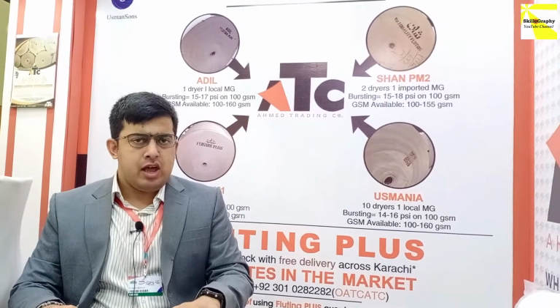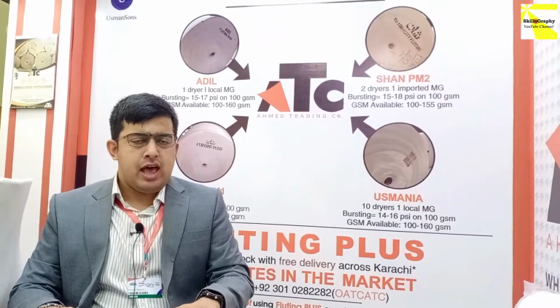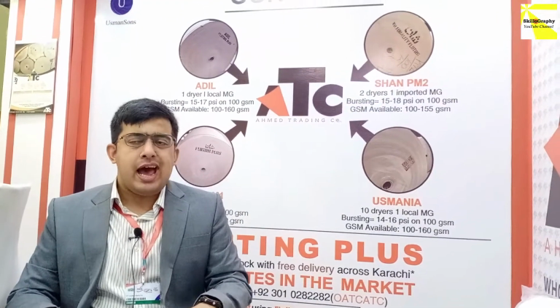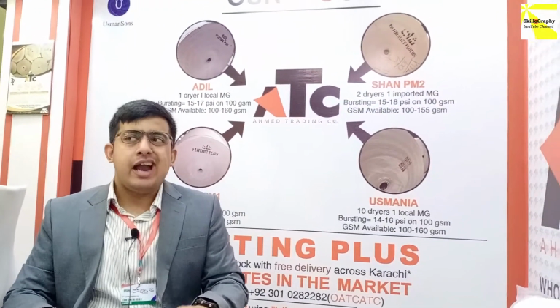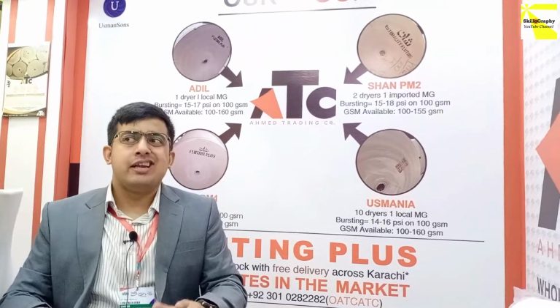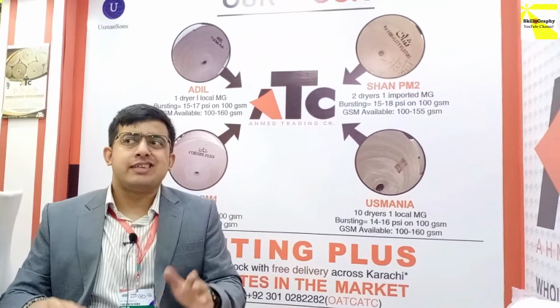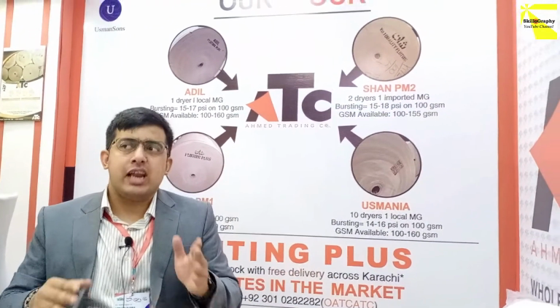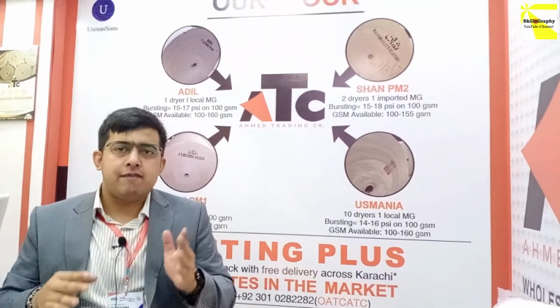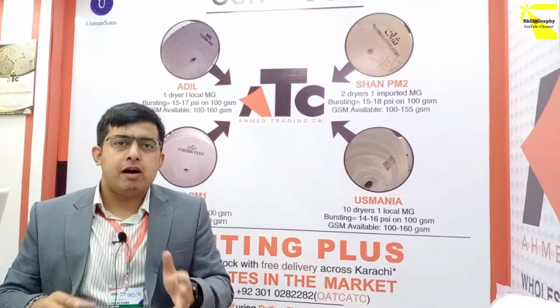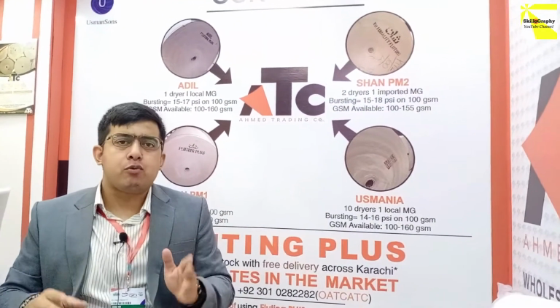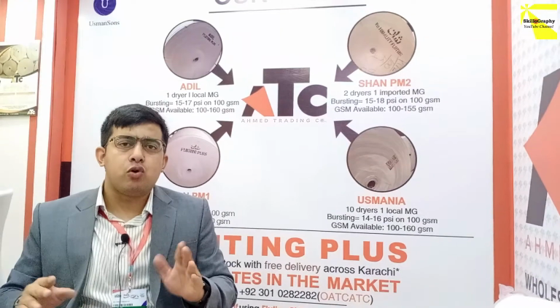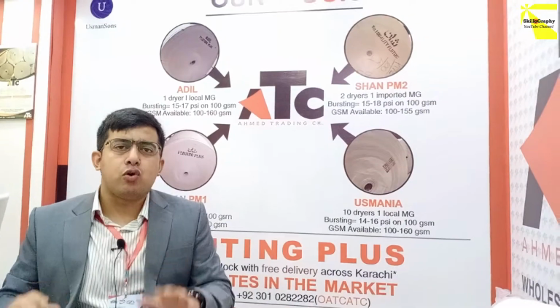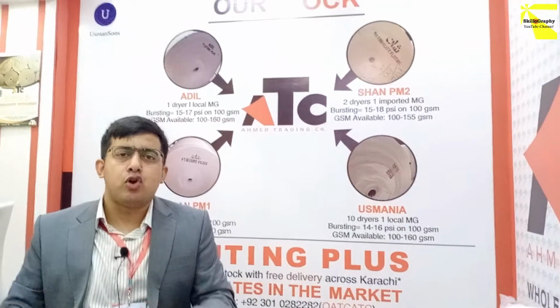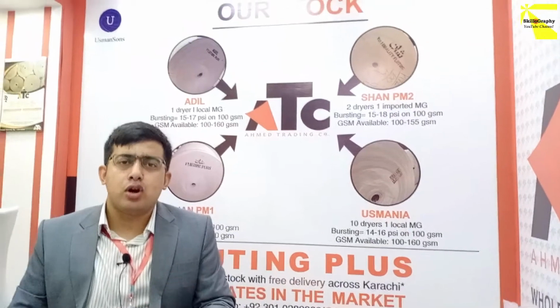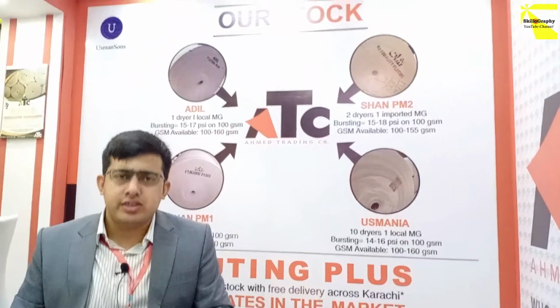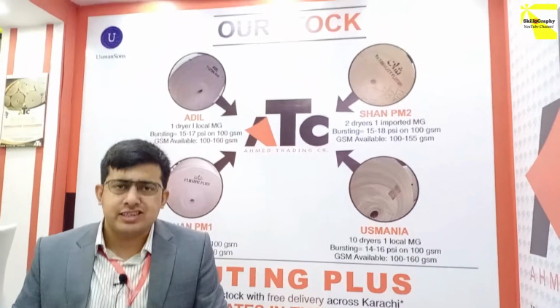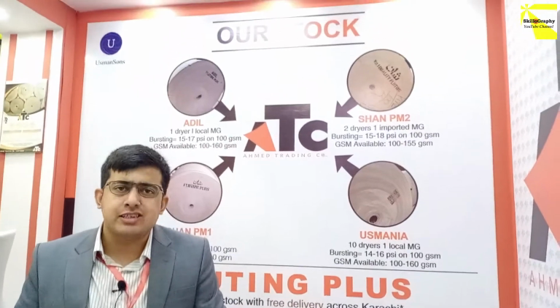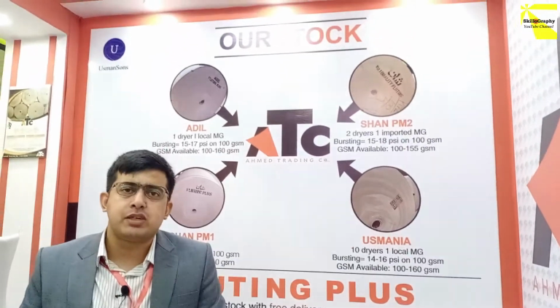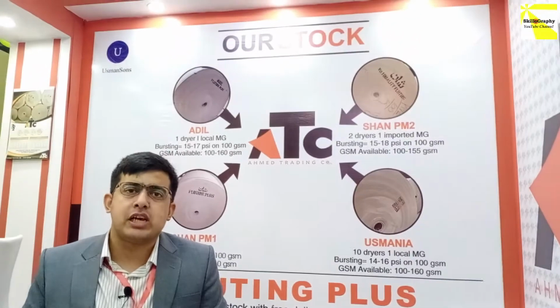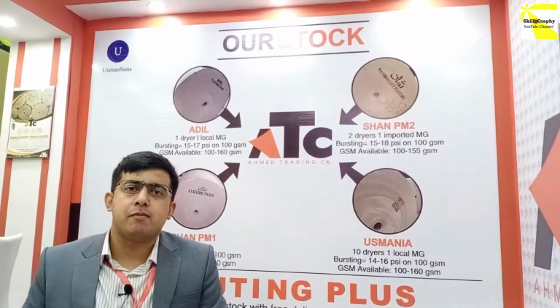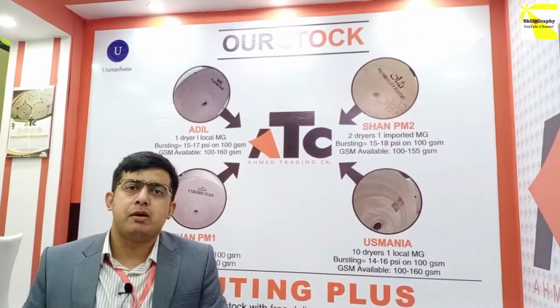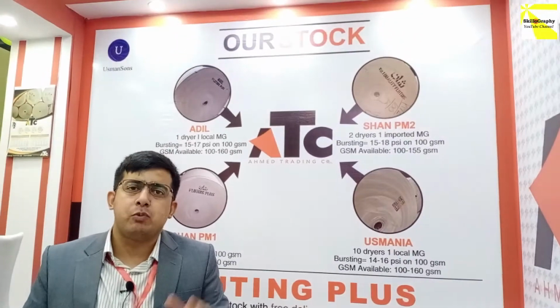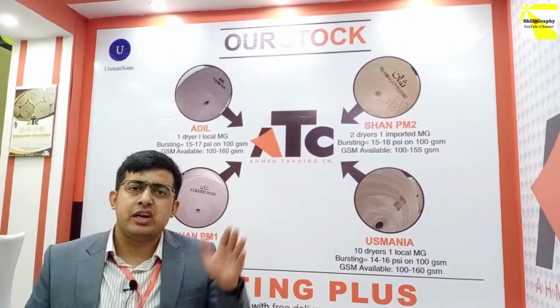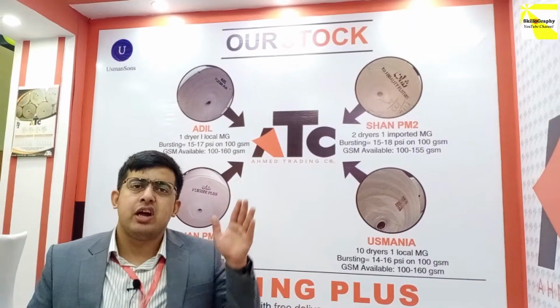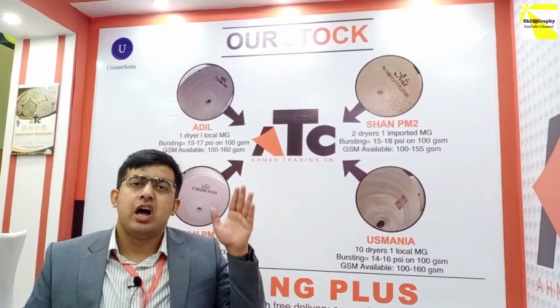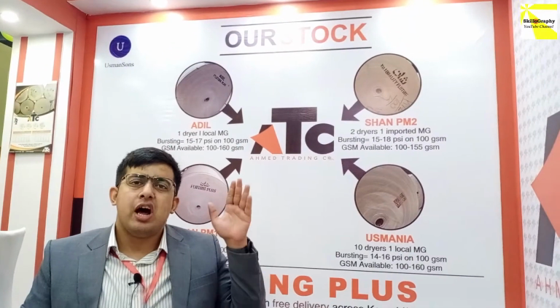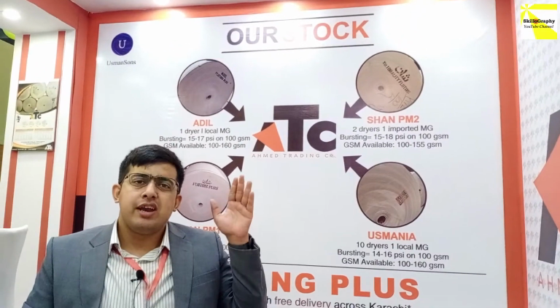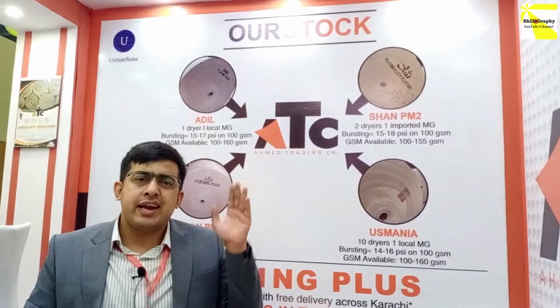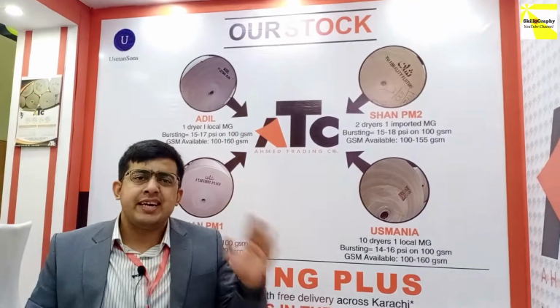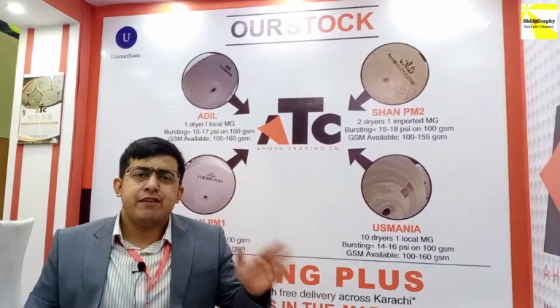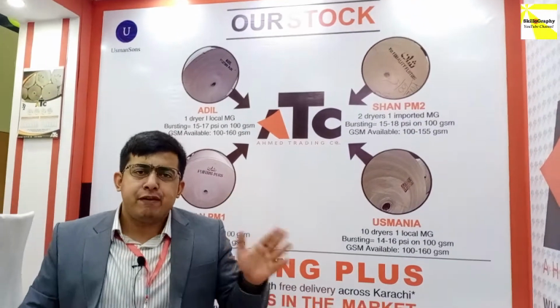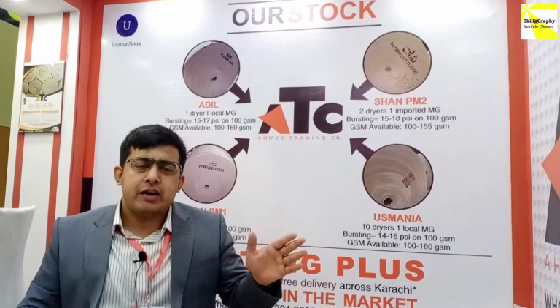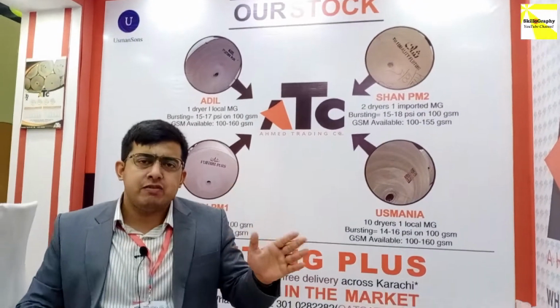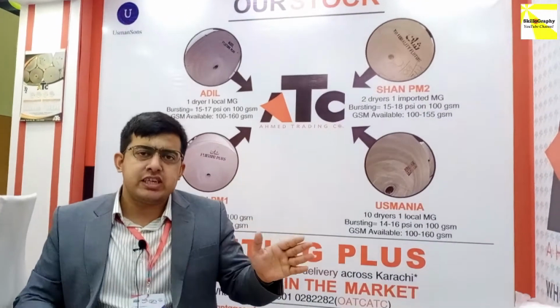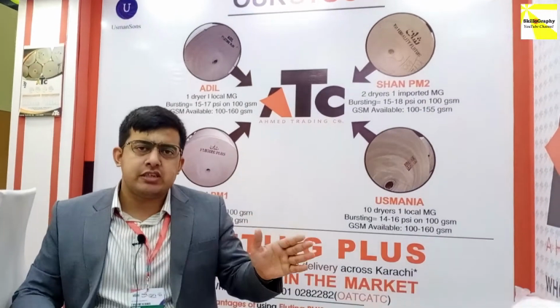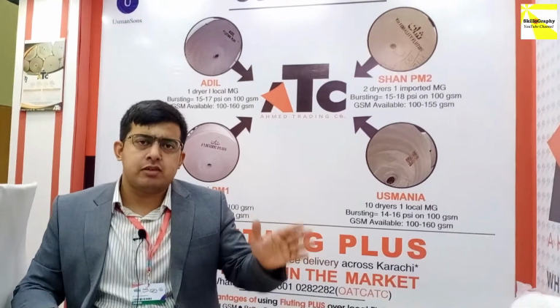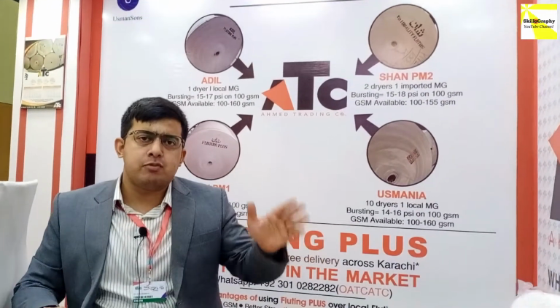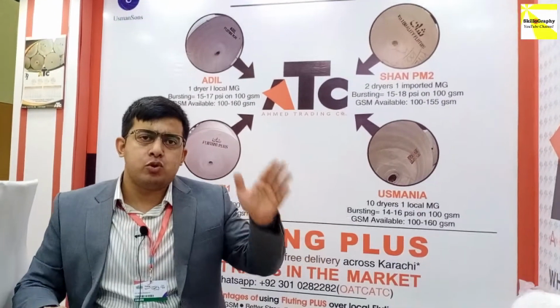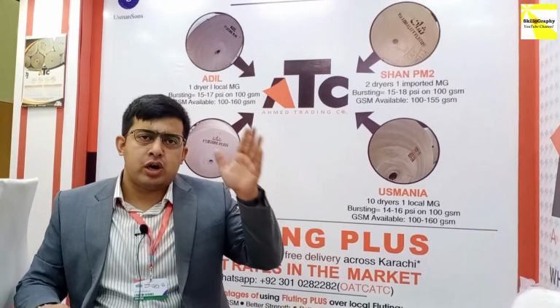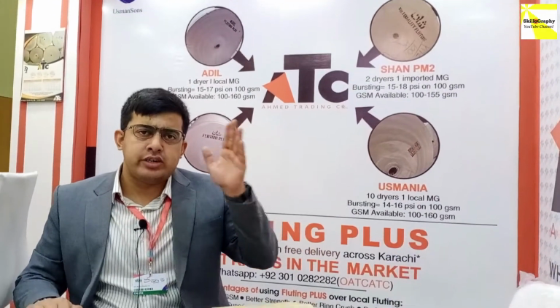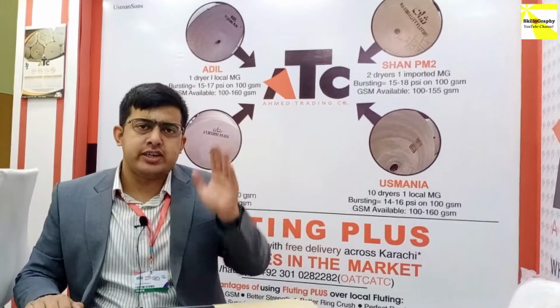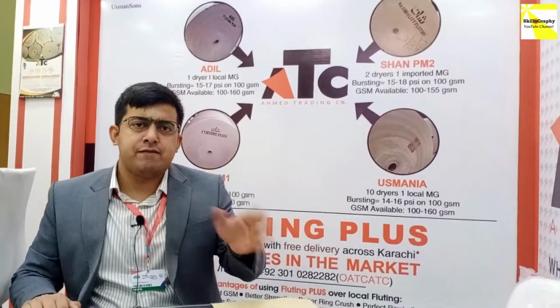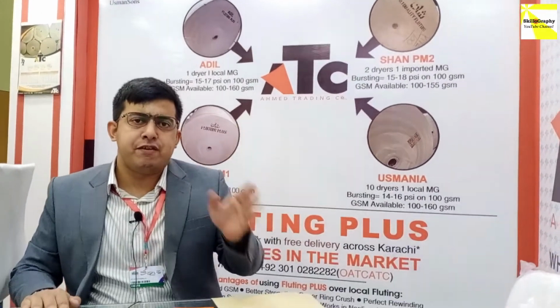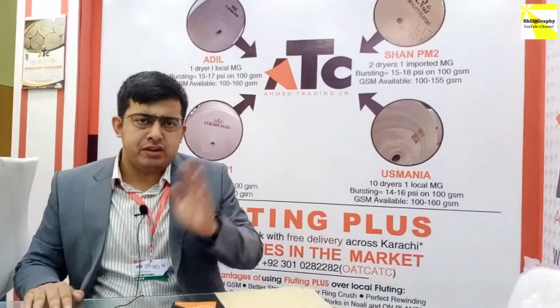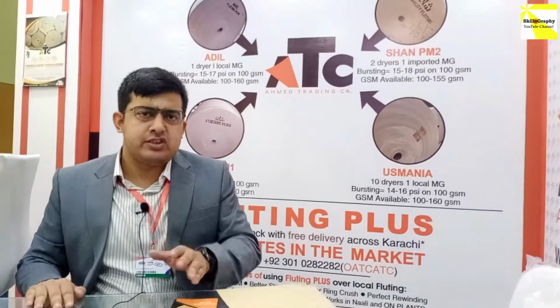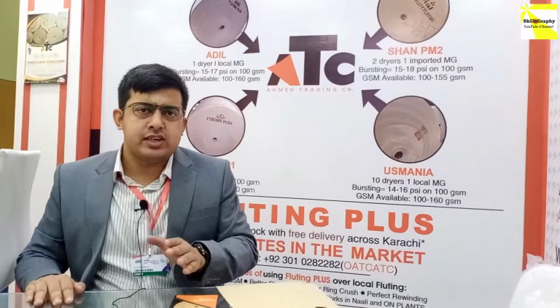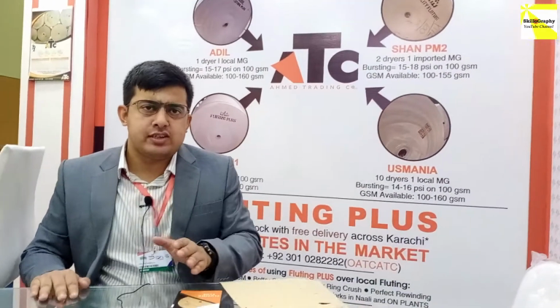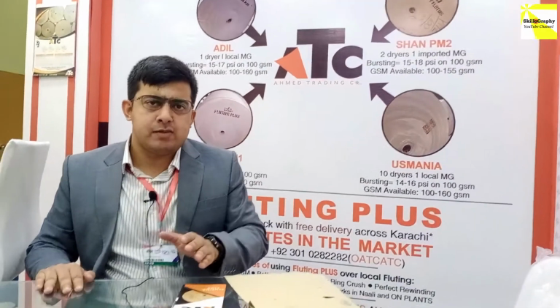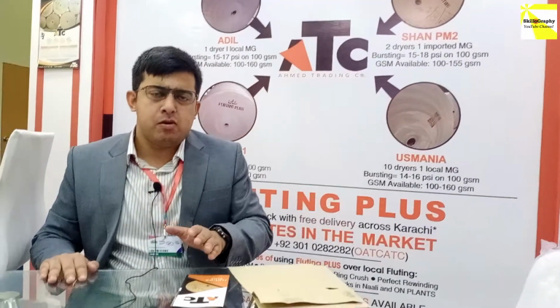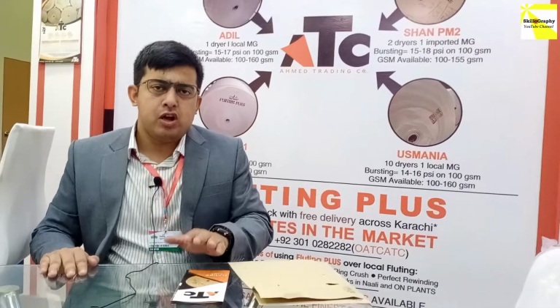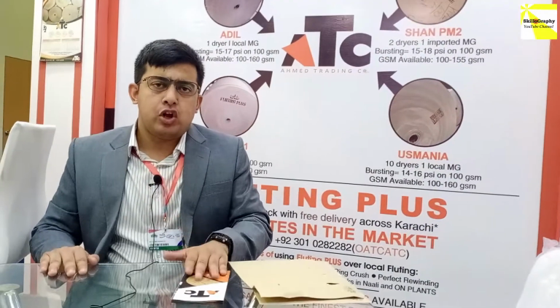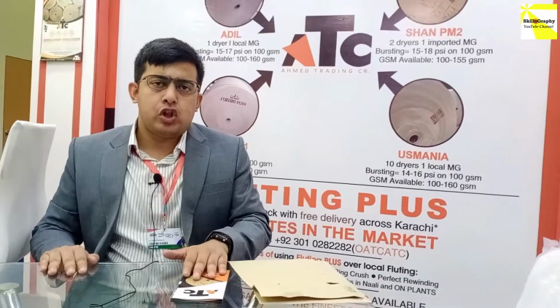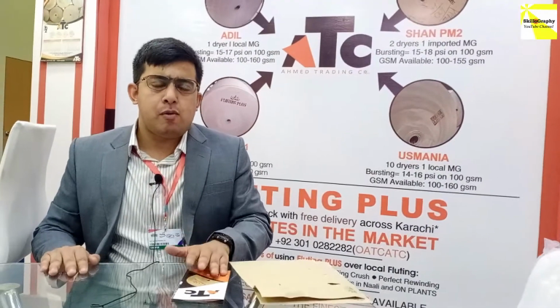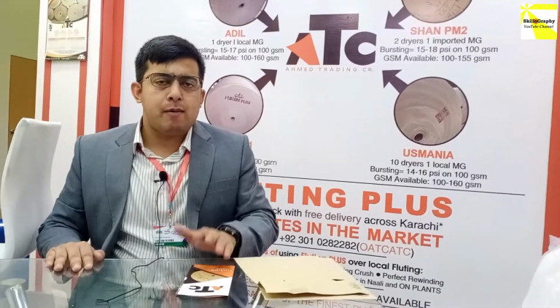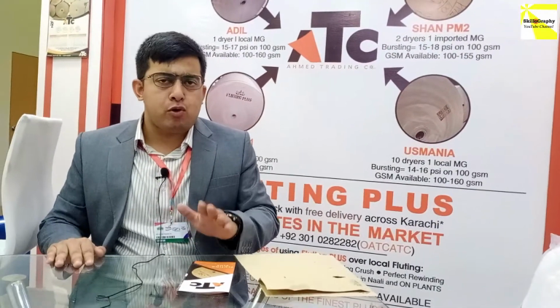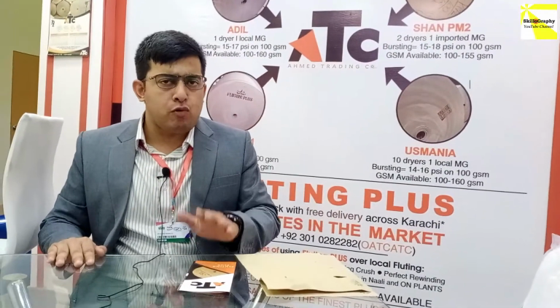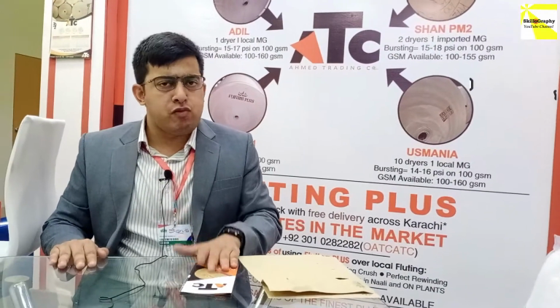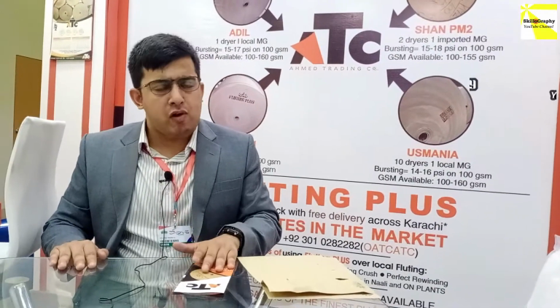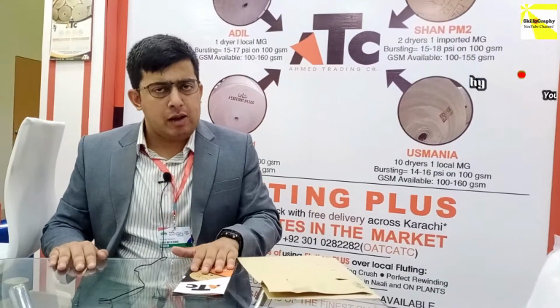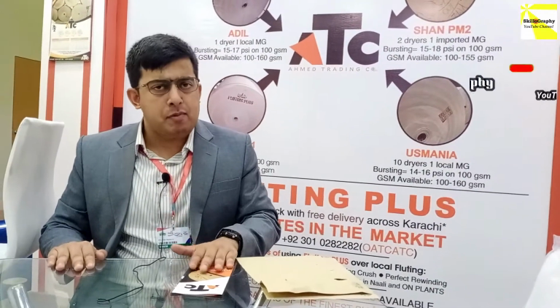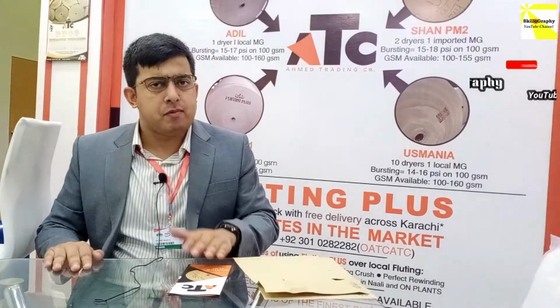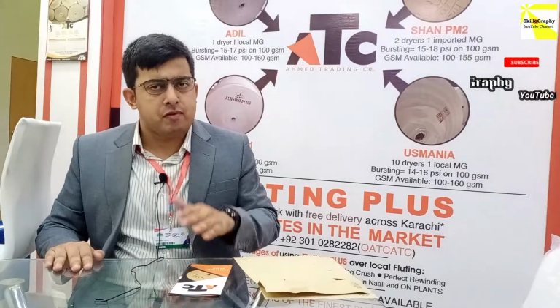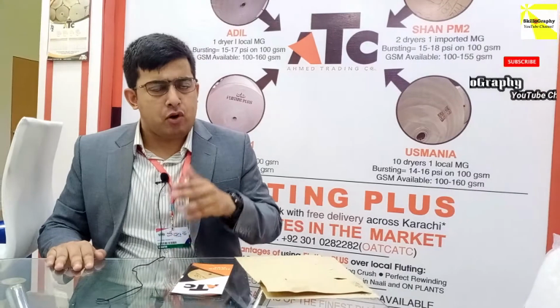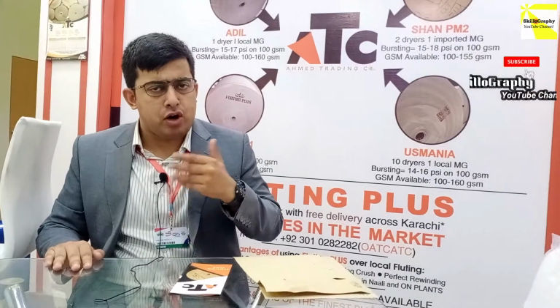Besides that, if you need a lot of GSM — between 95 to 150 GSM — we will also provide that product.